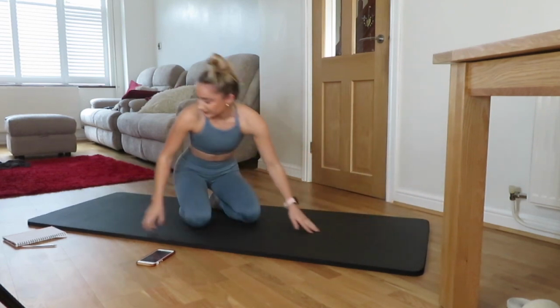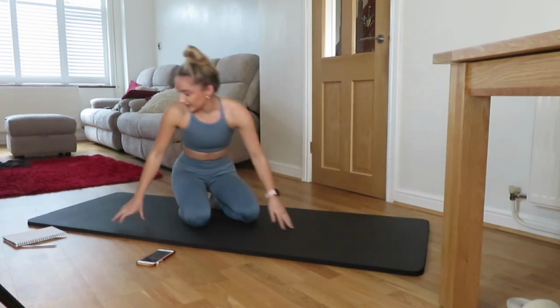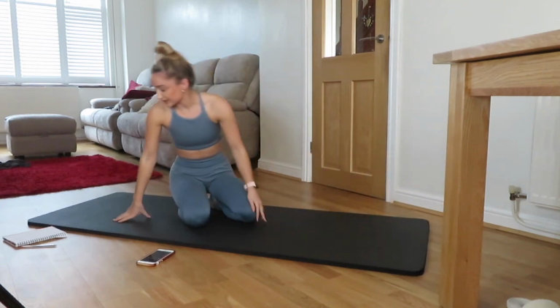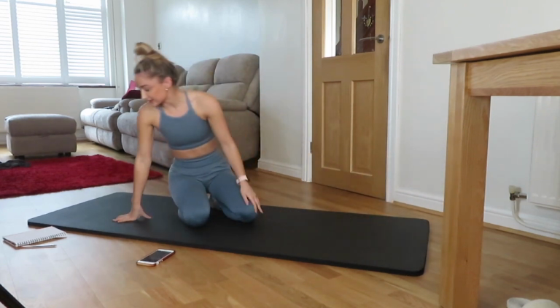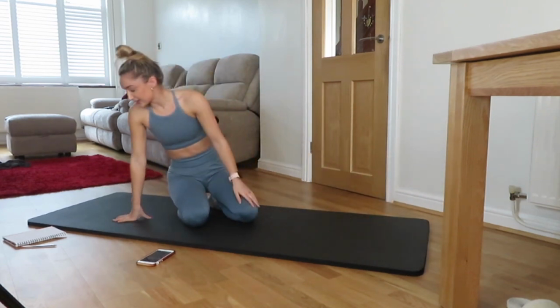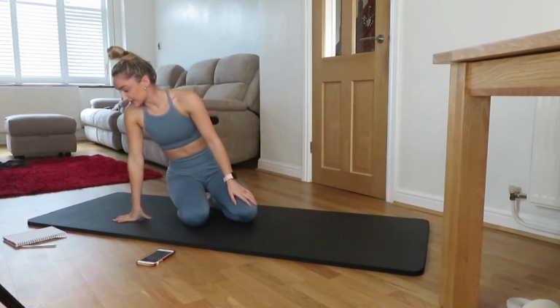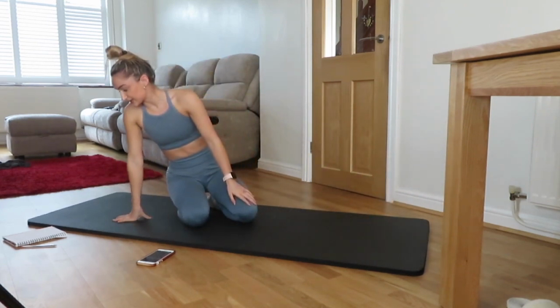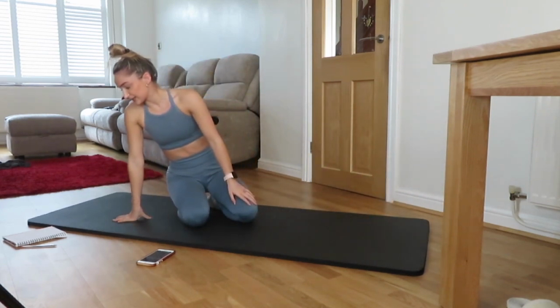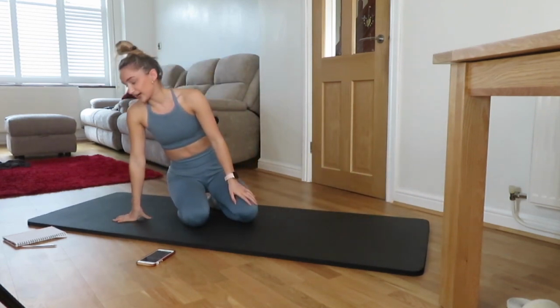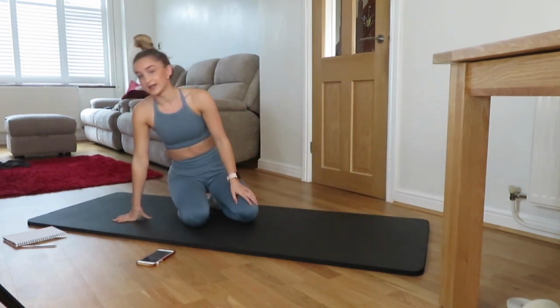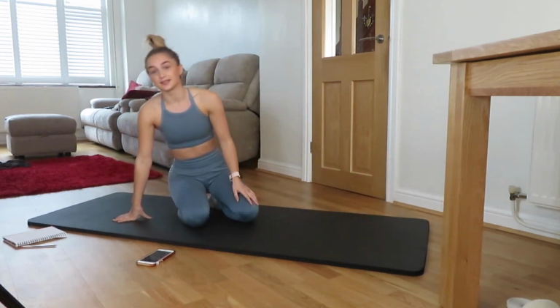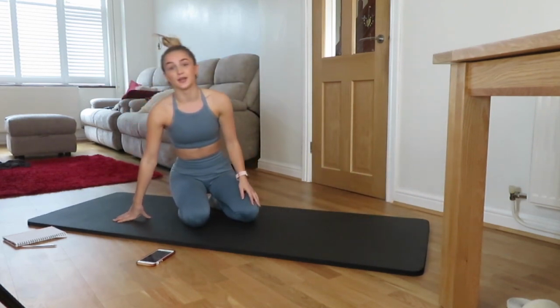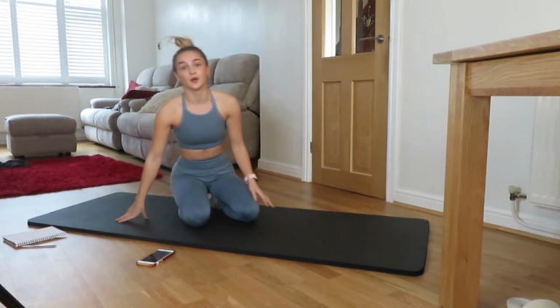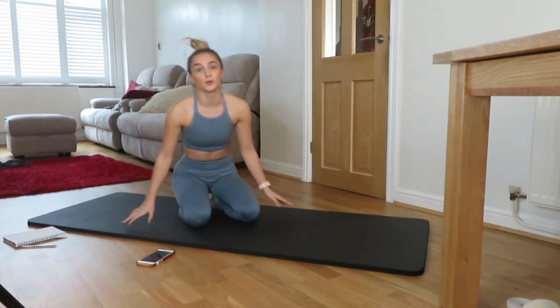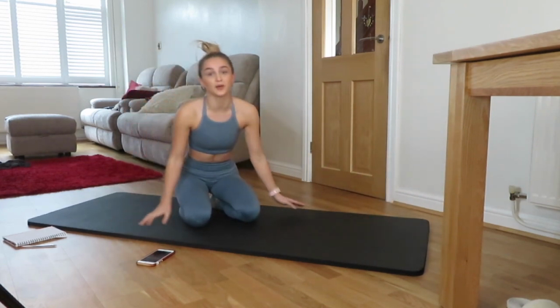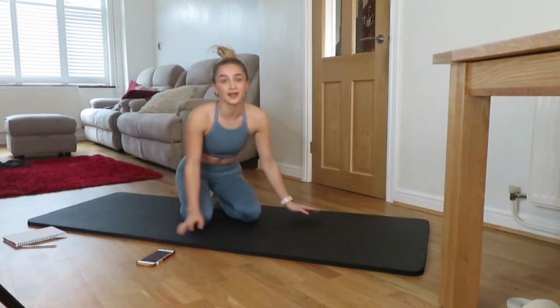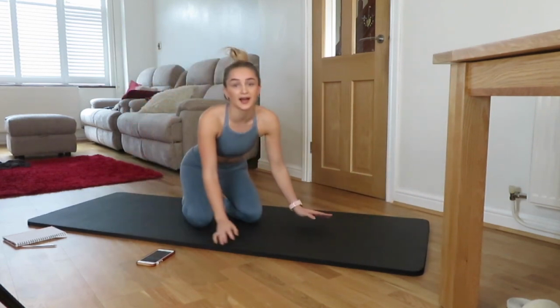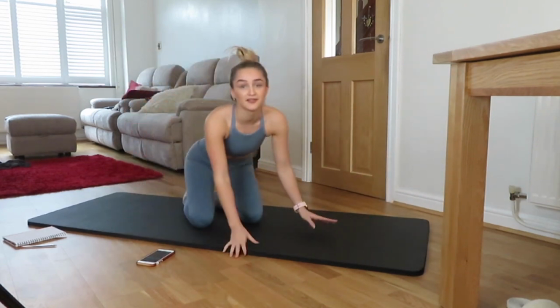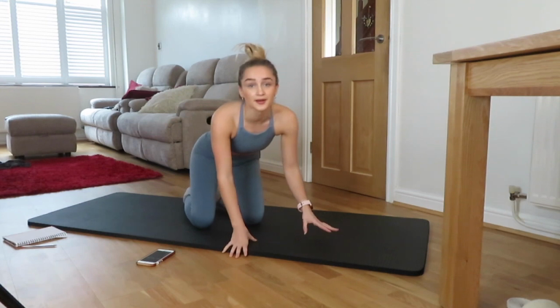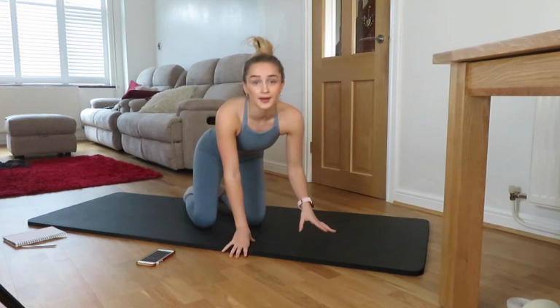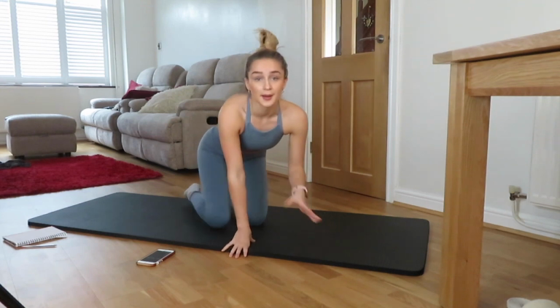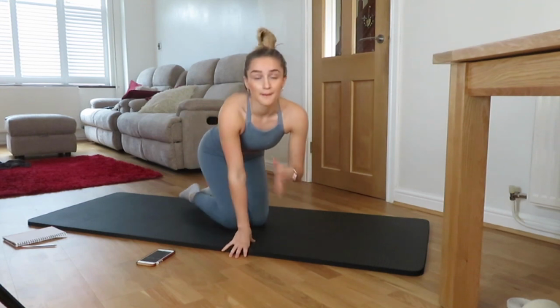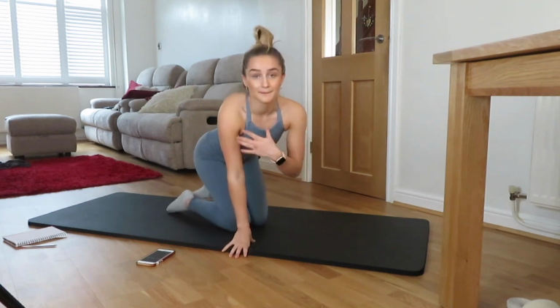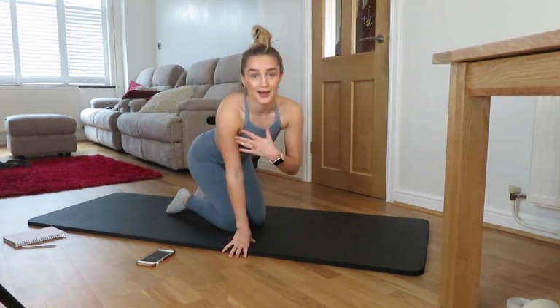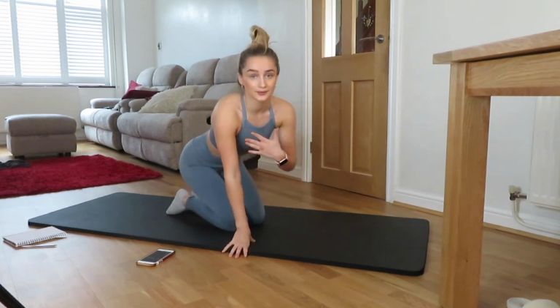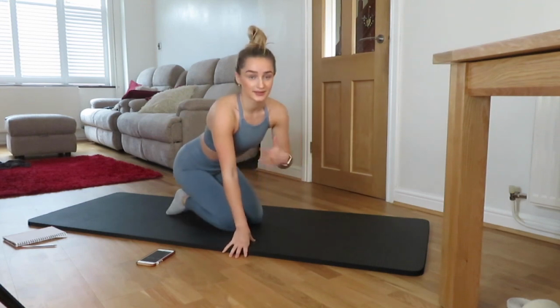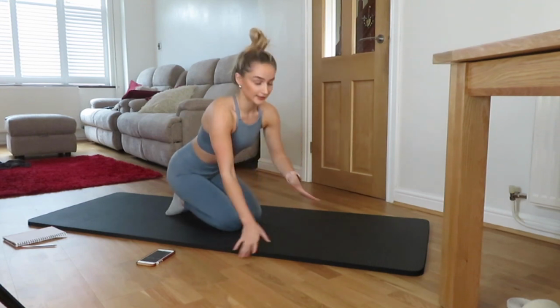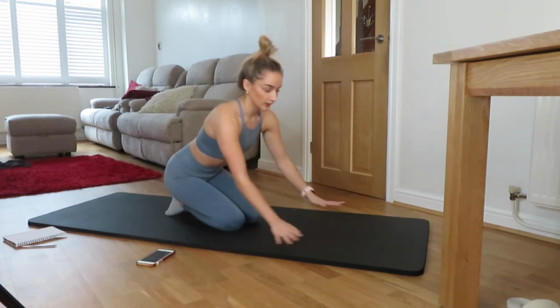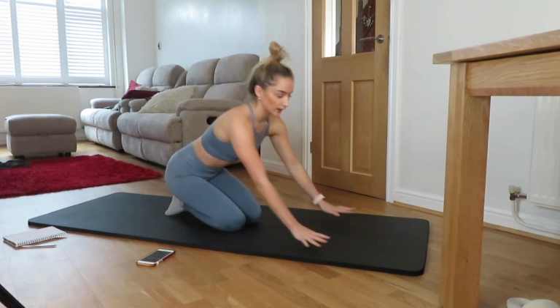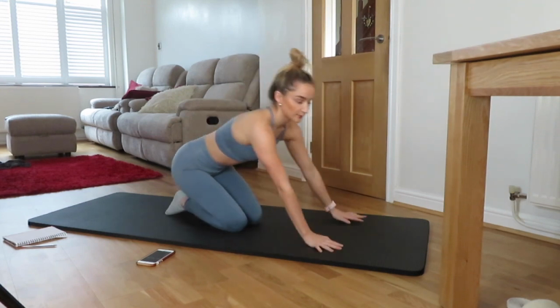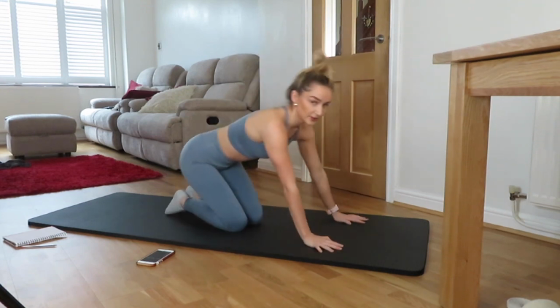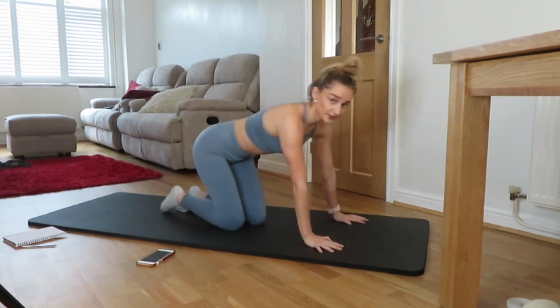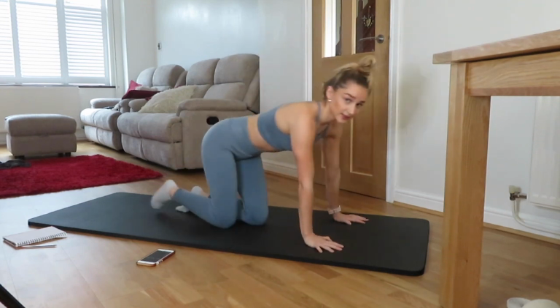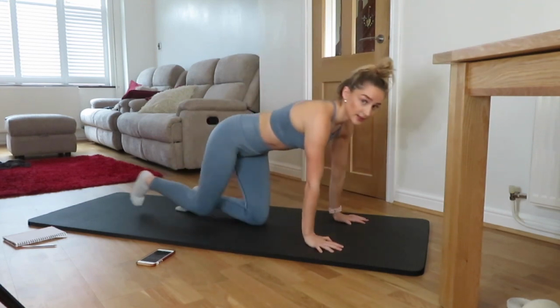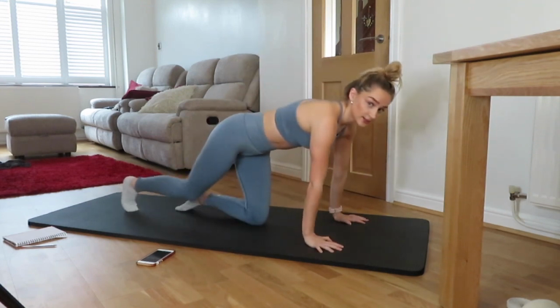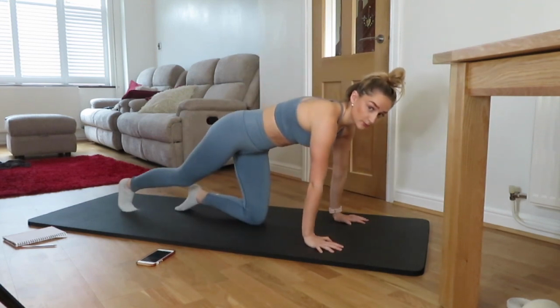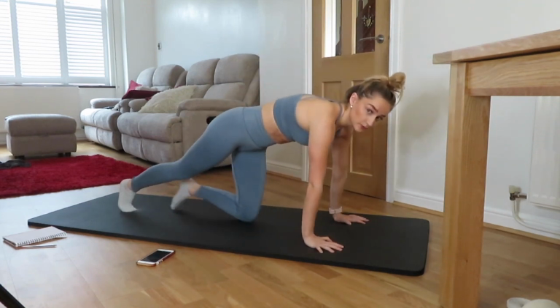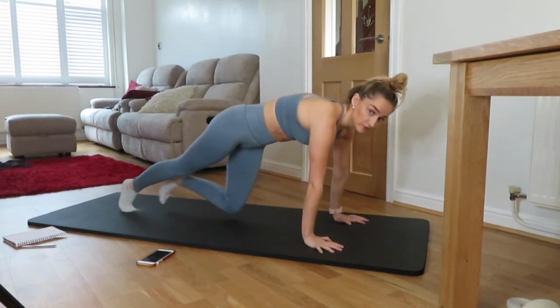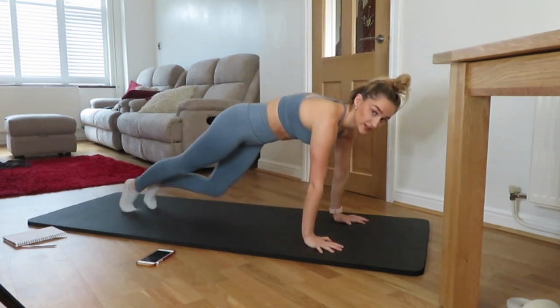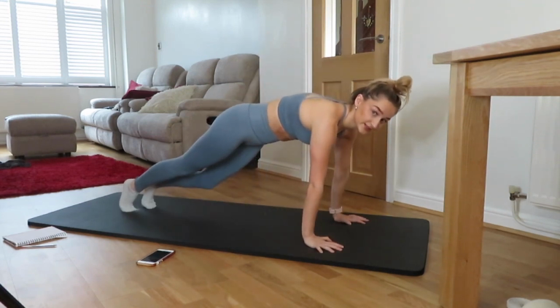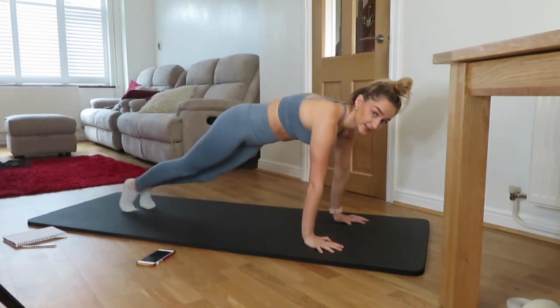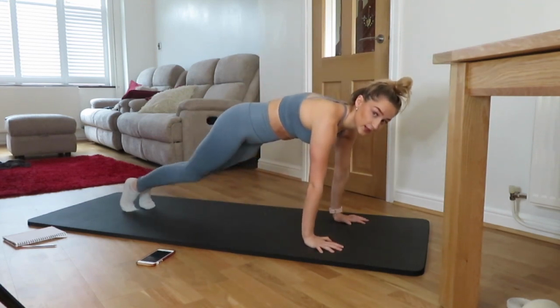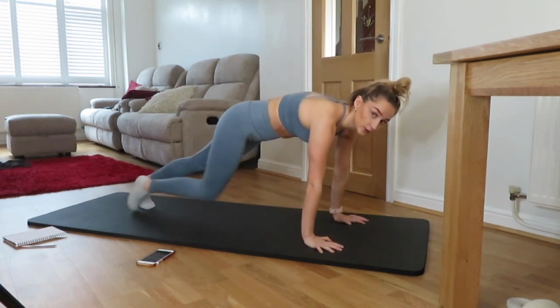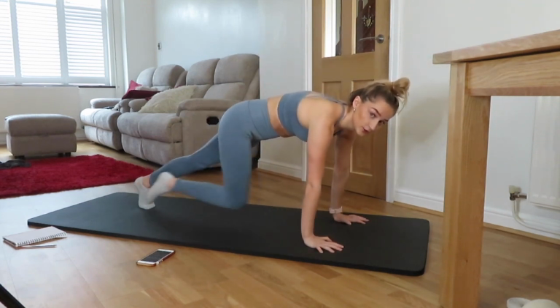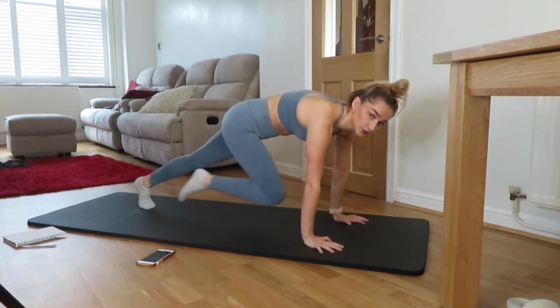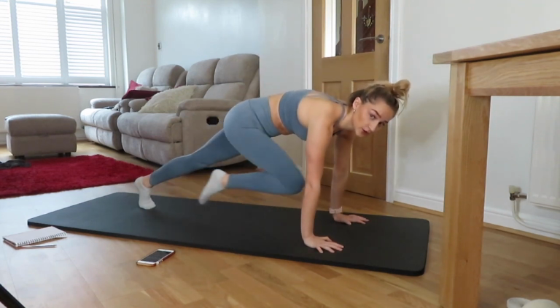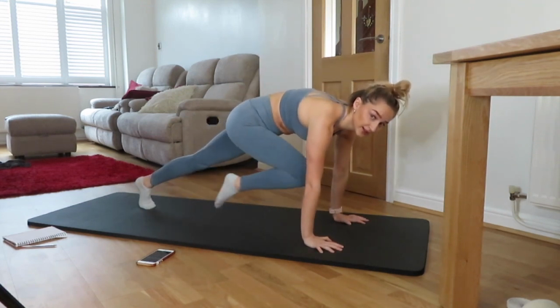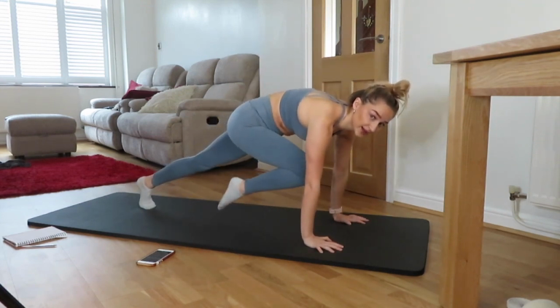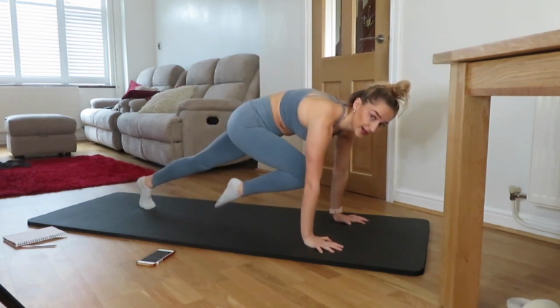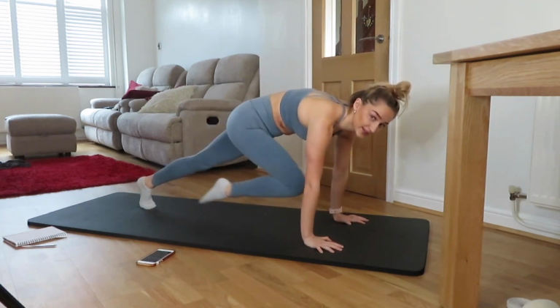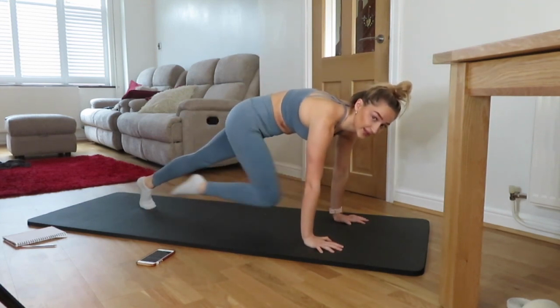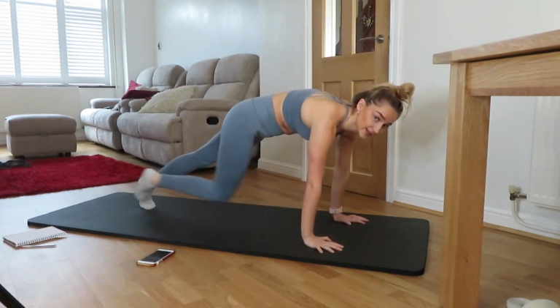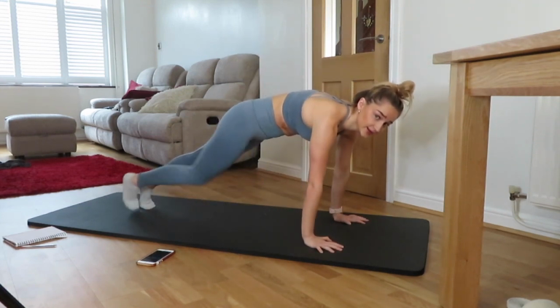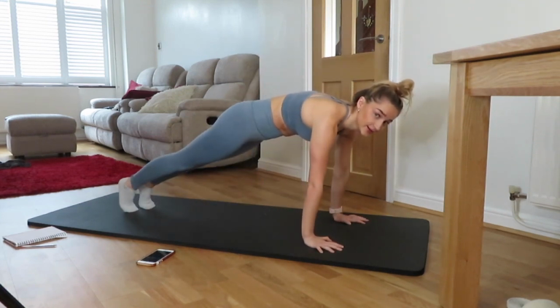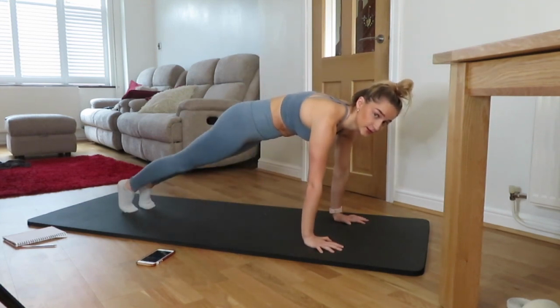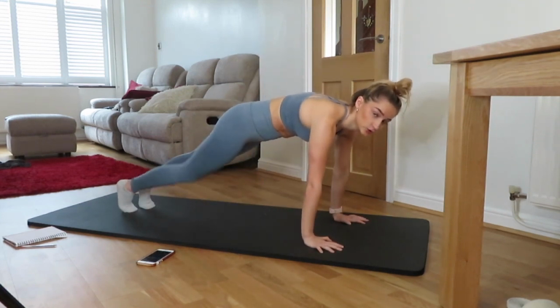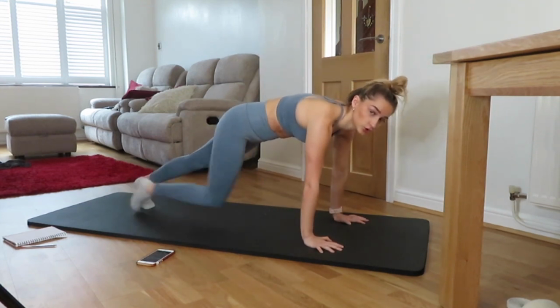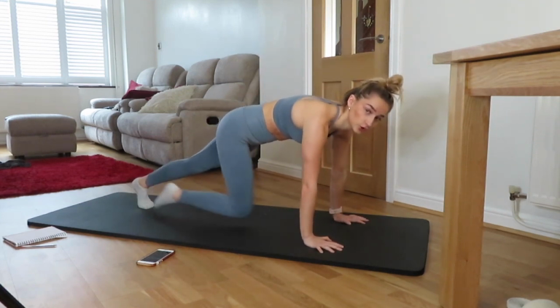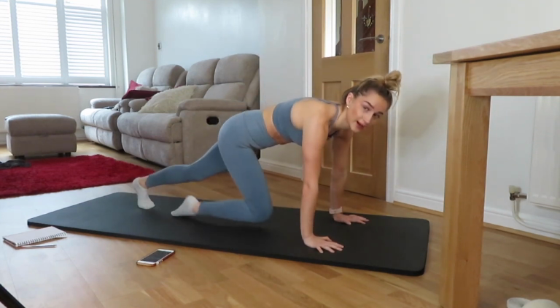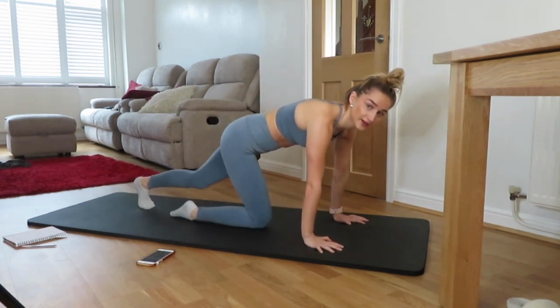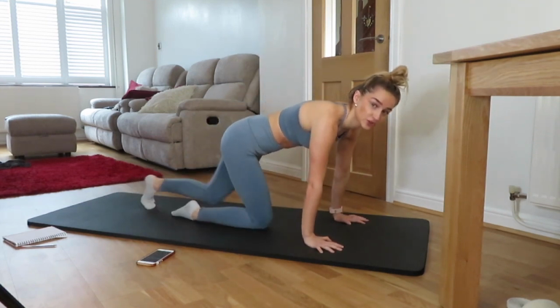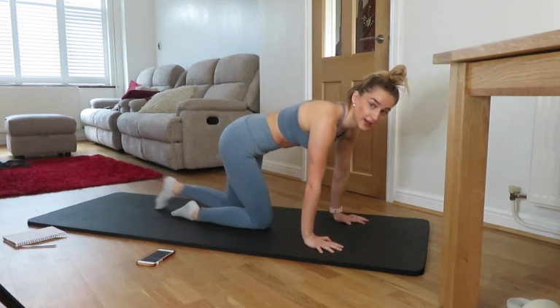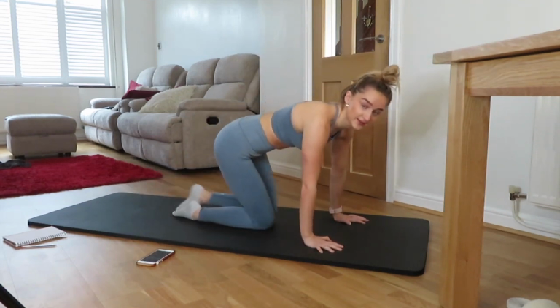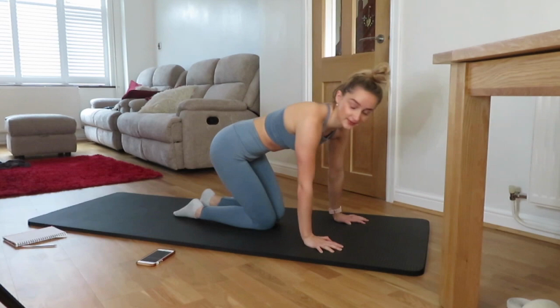Next exercise, we have mountain climbers, but really slow. We're going to try to get our knees to our chest.